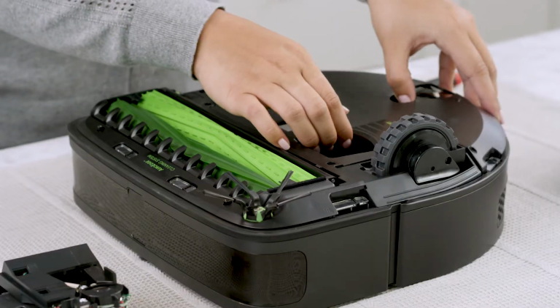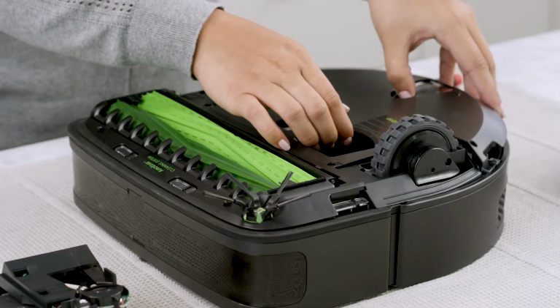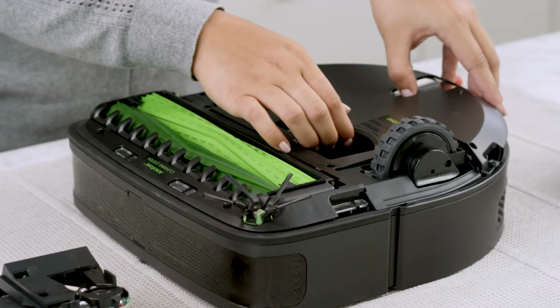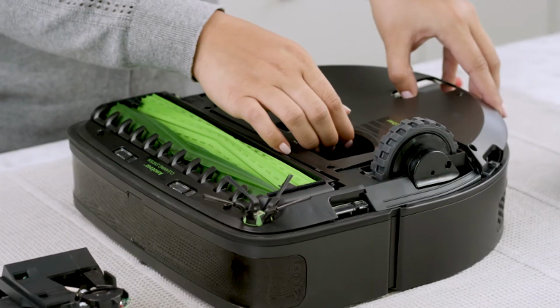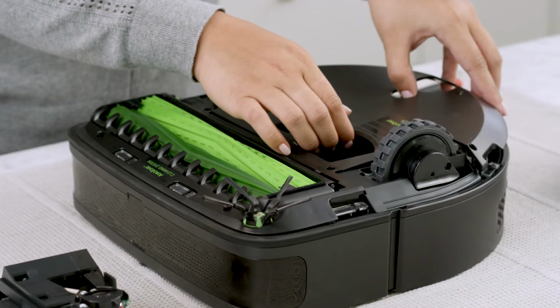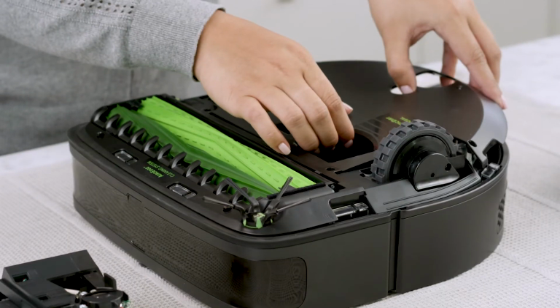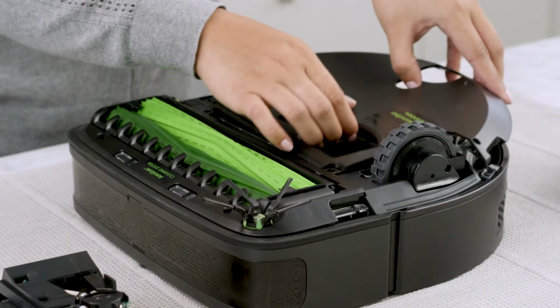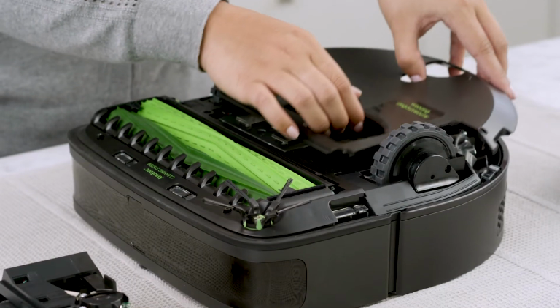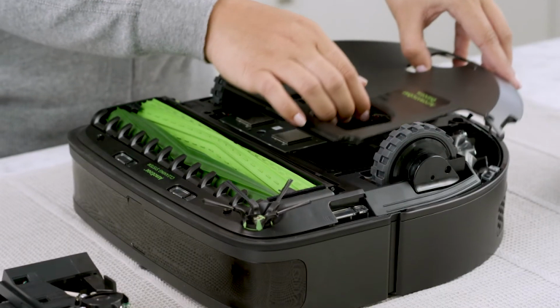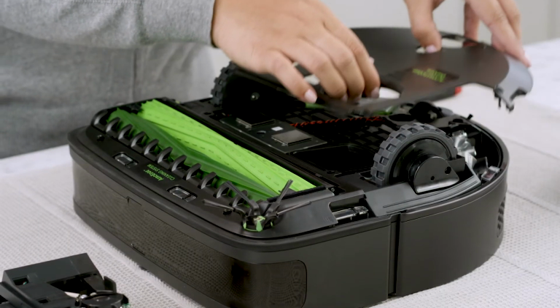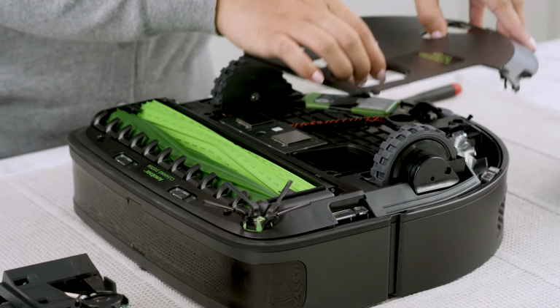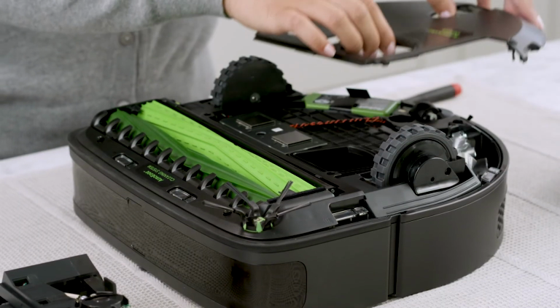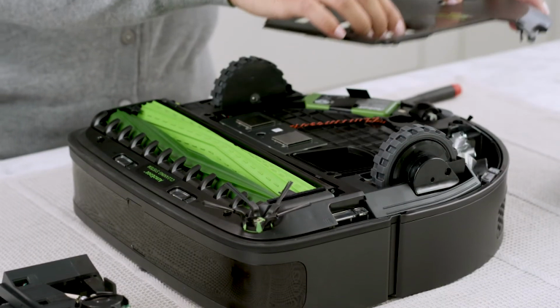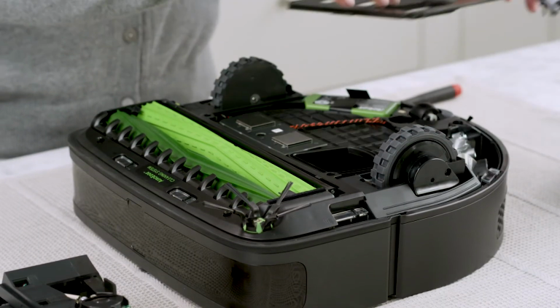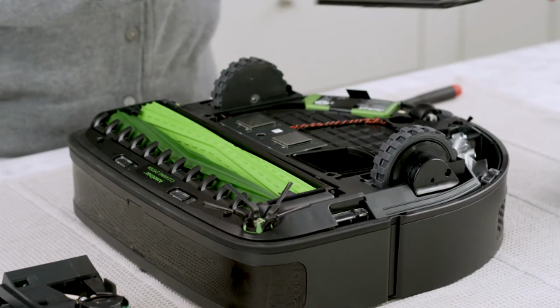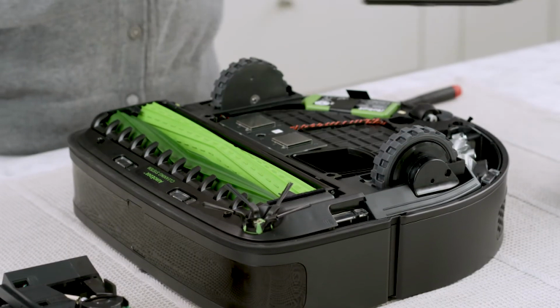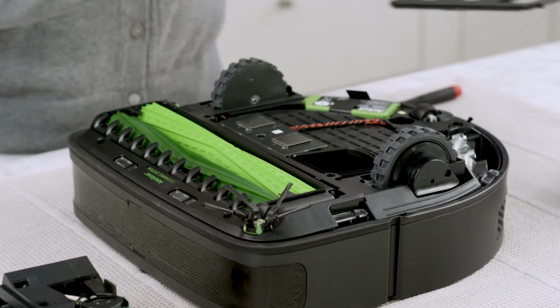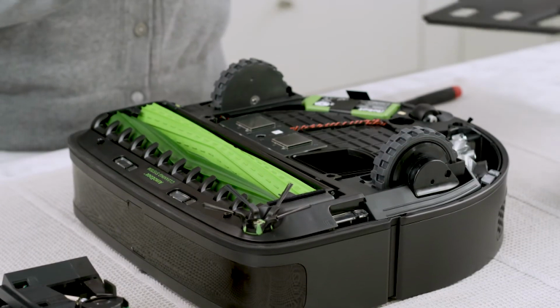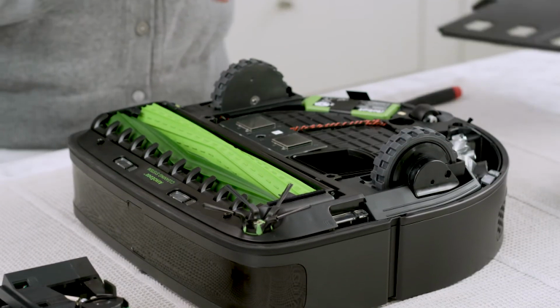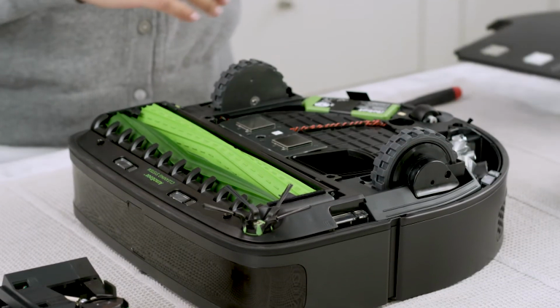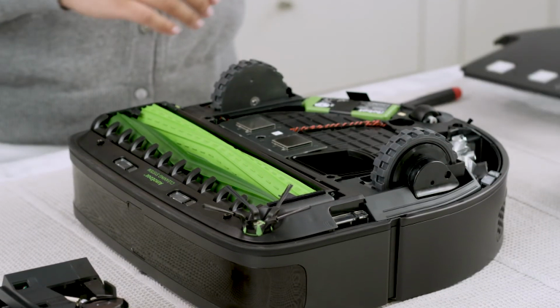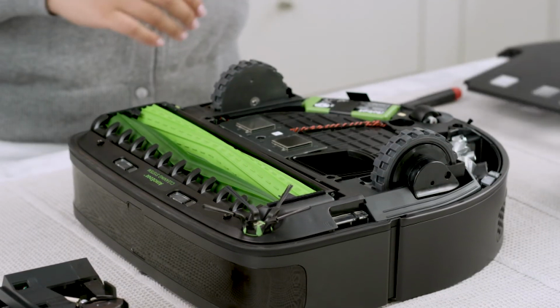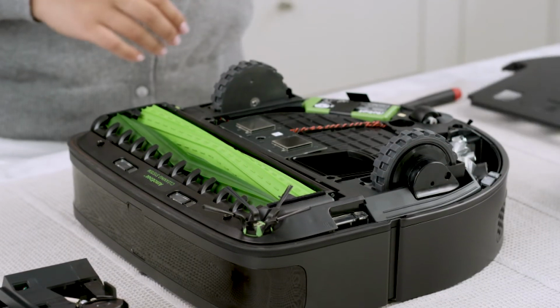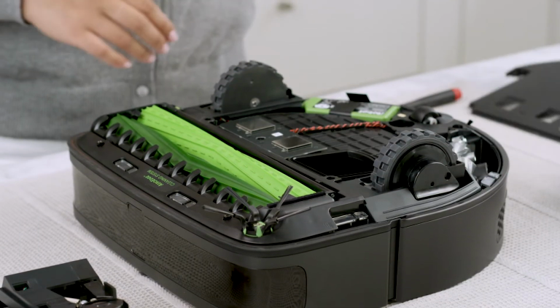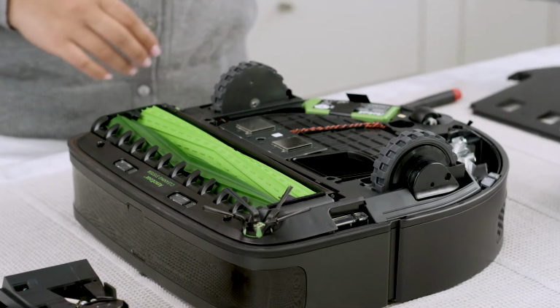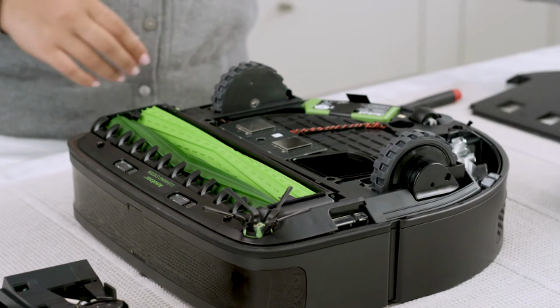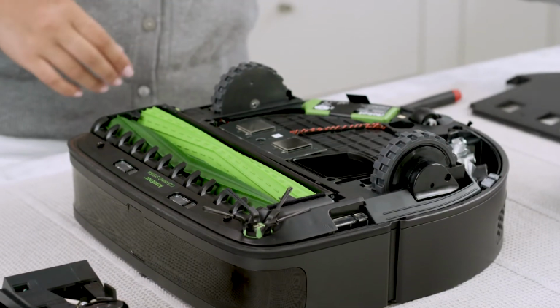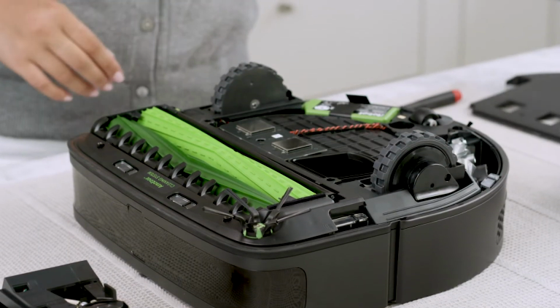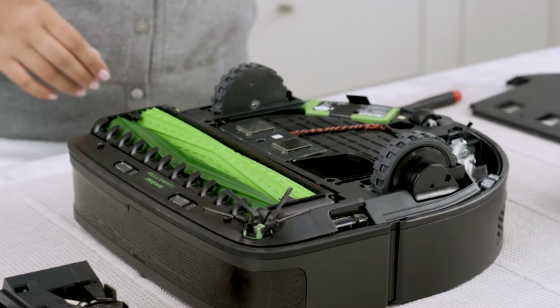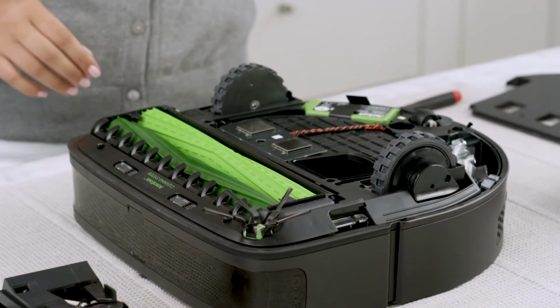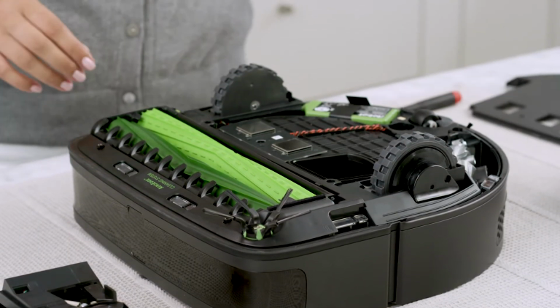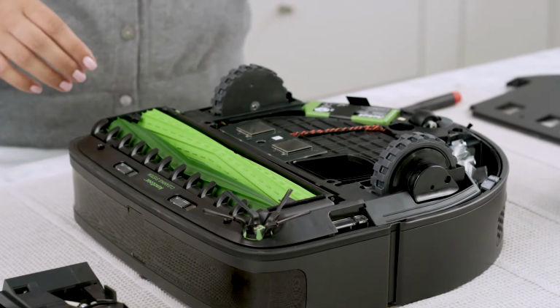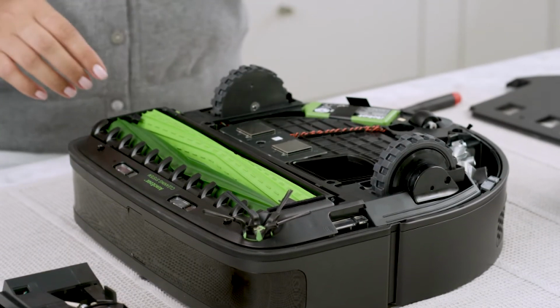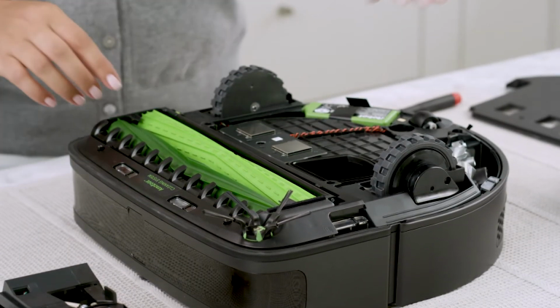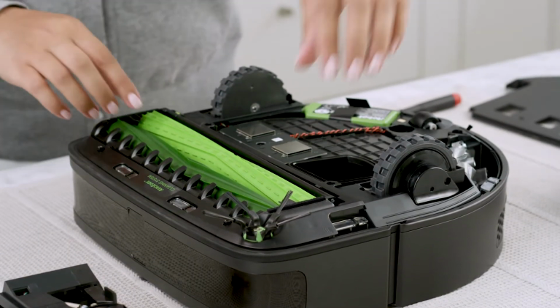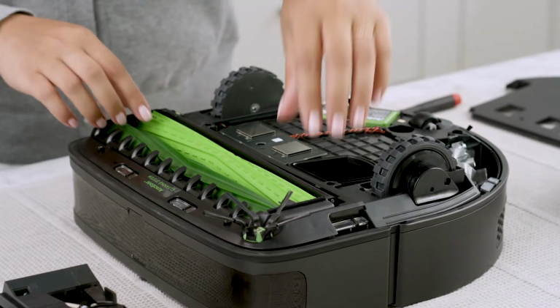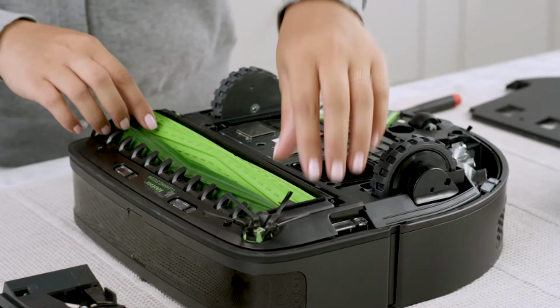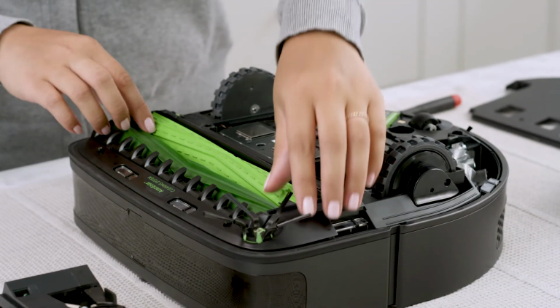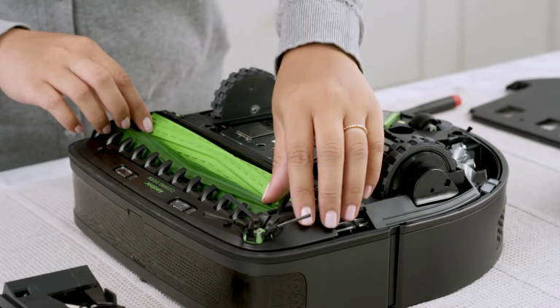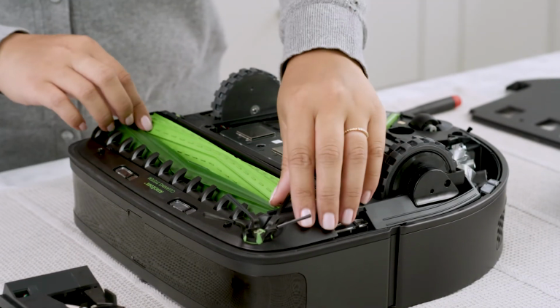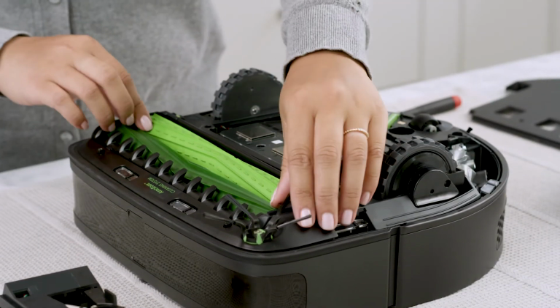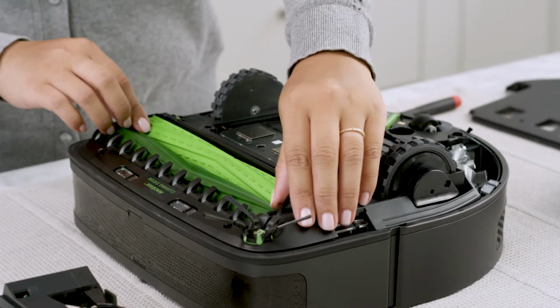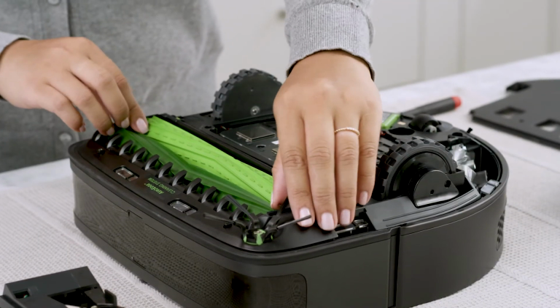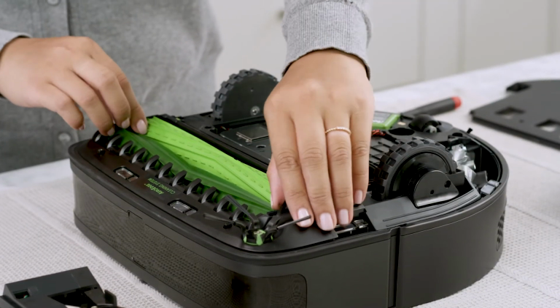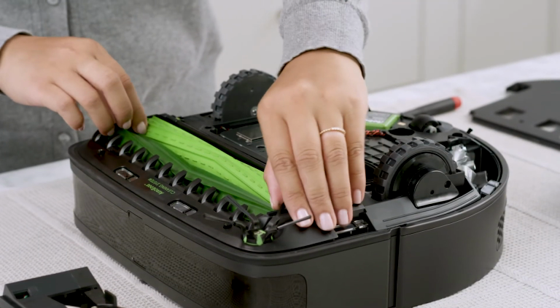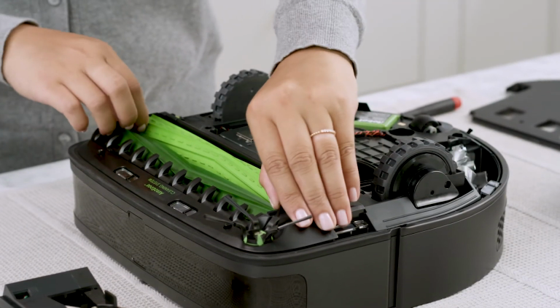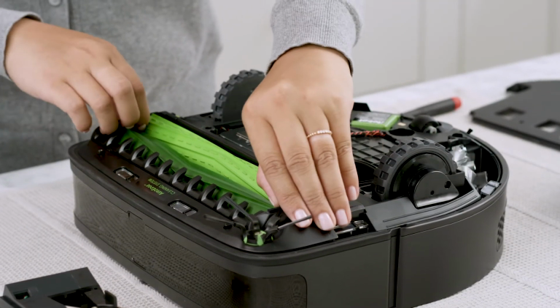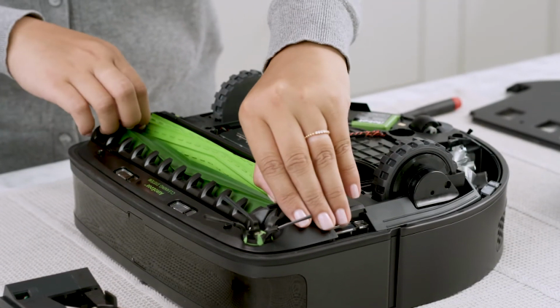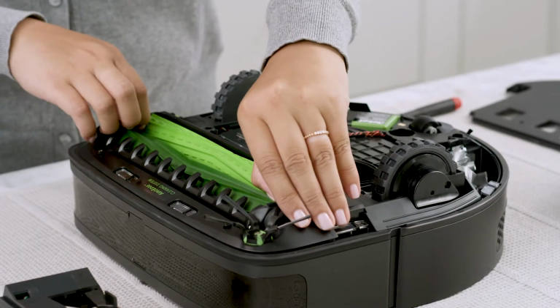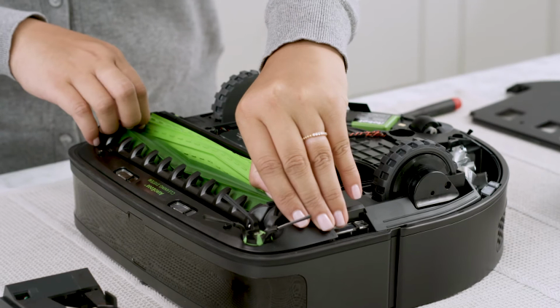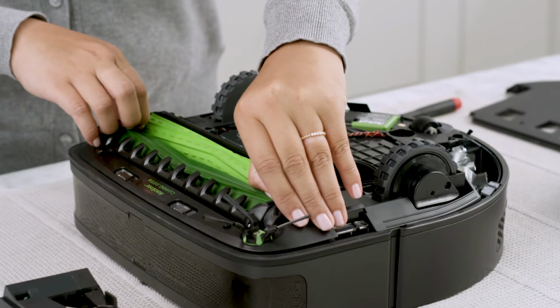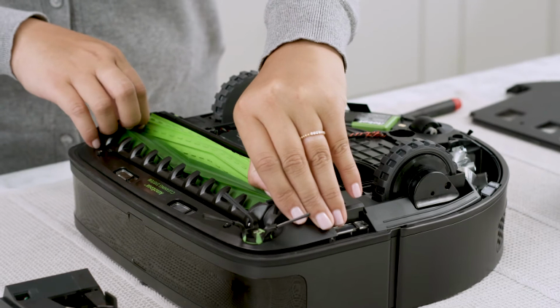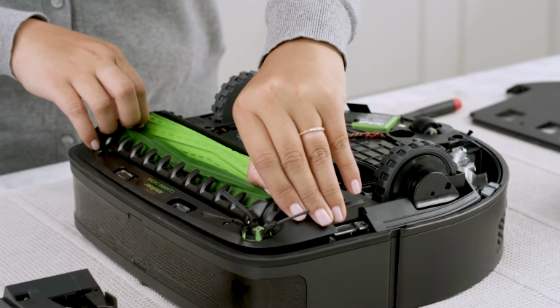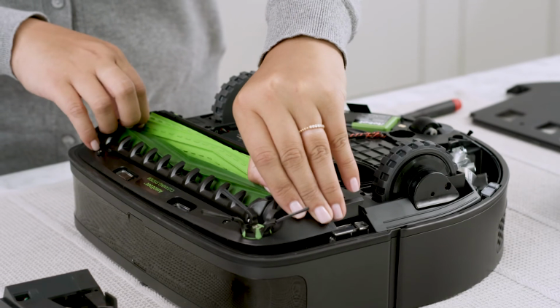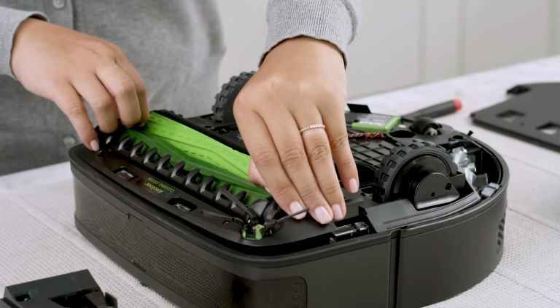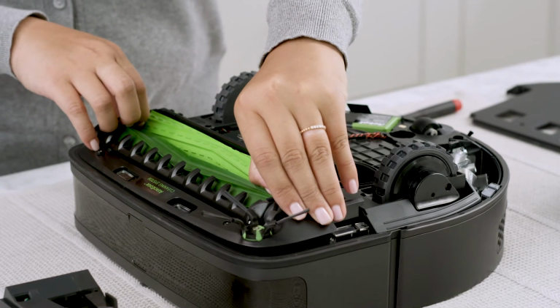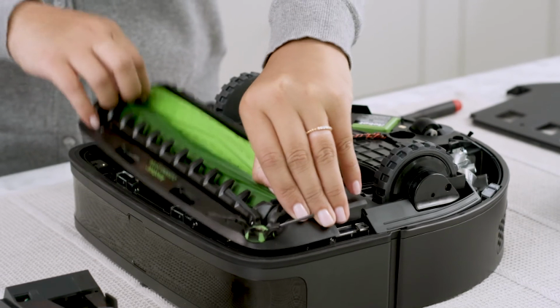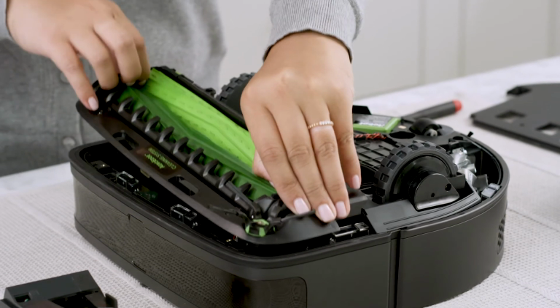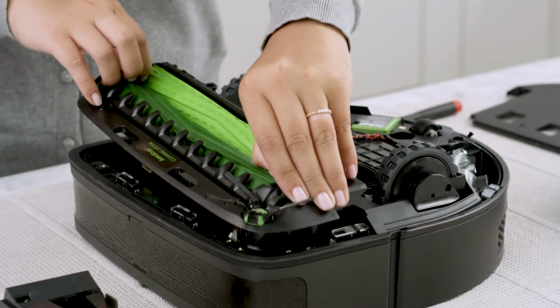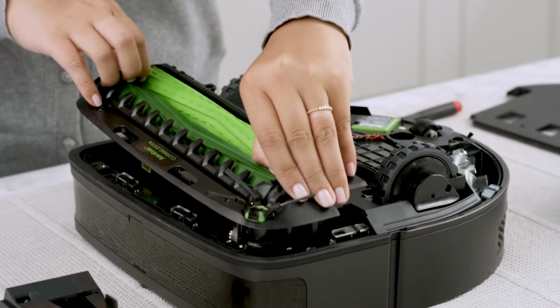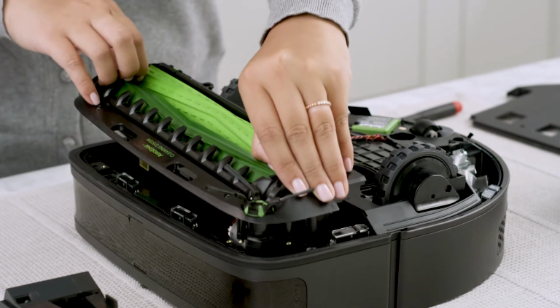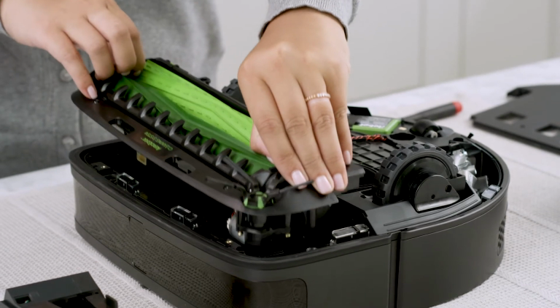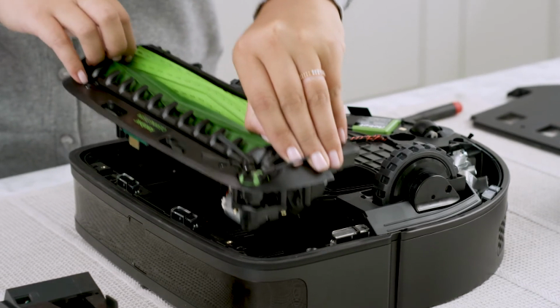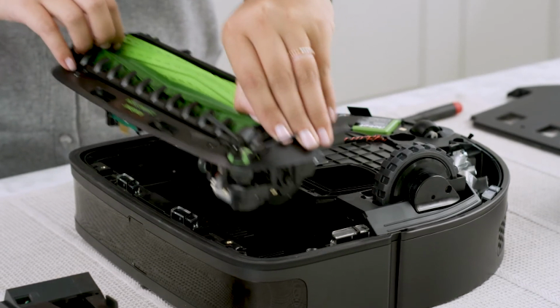Remove the bottom cover. Using two hands, remove the cleaning head module.